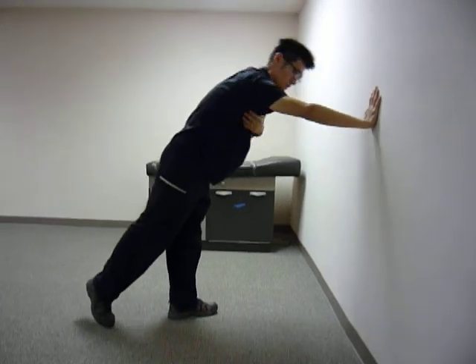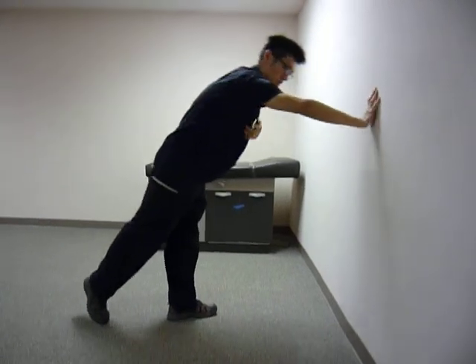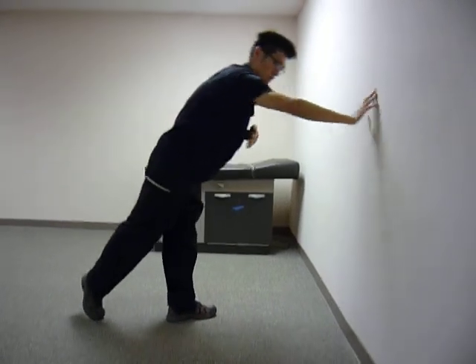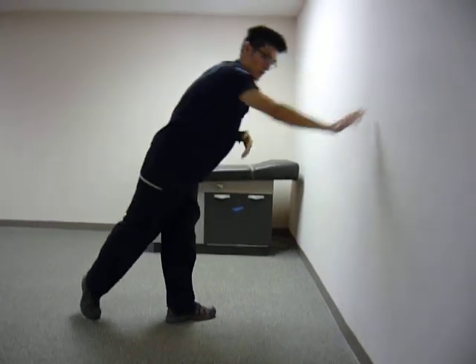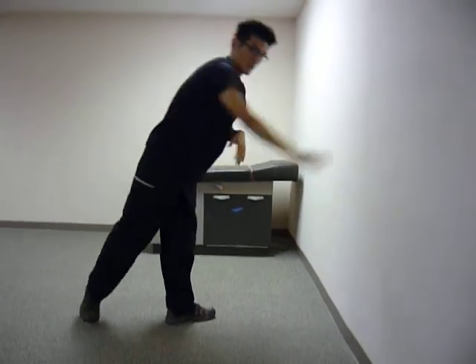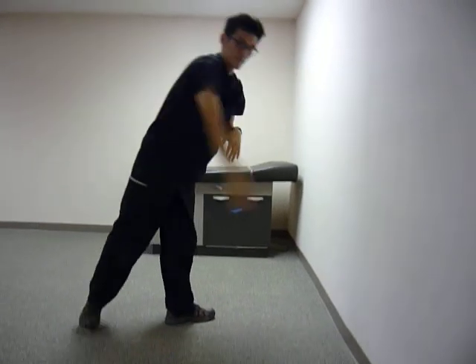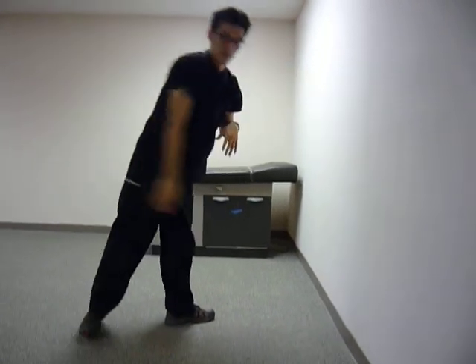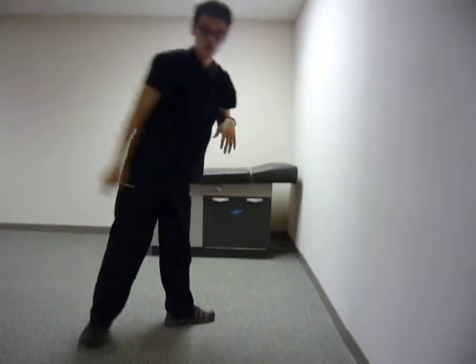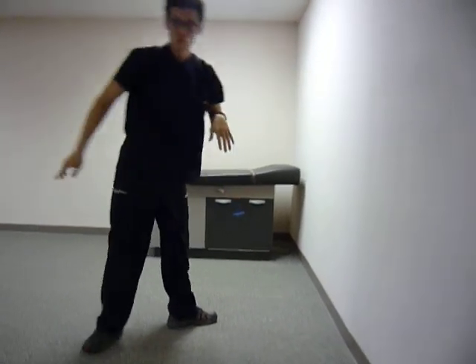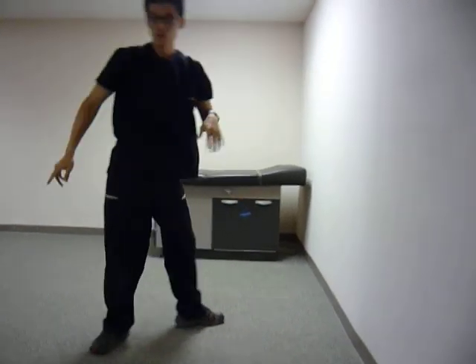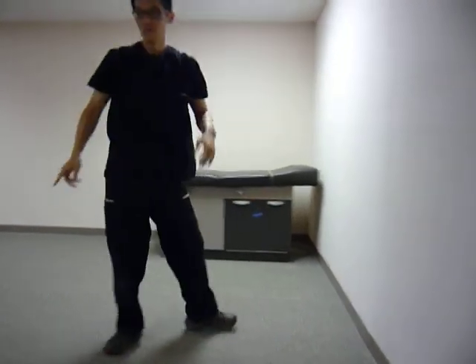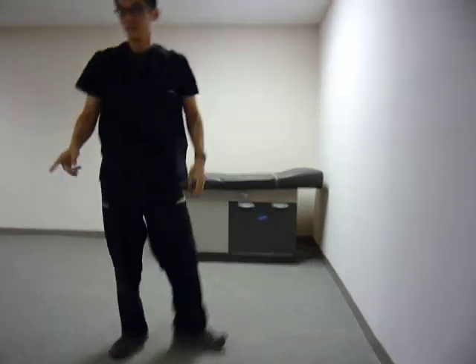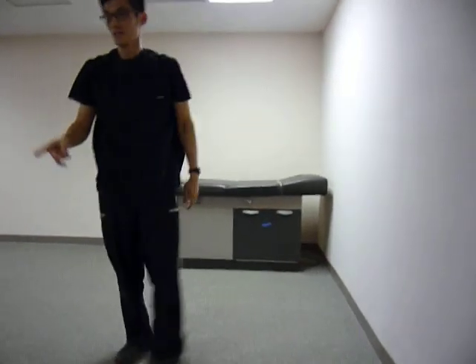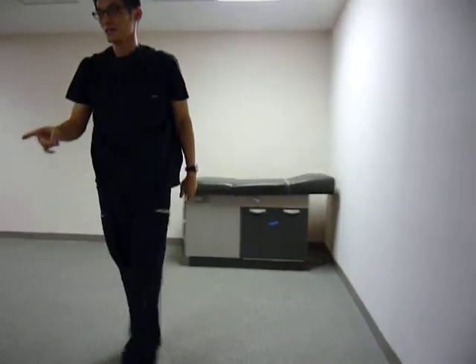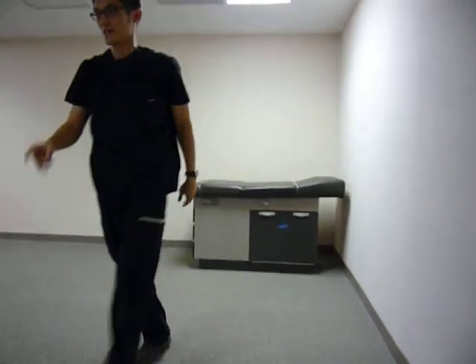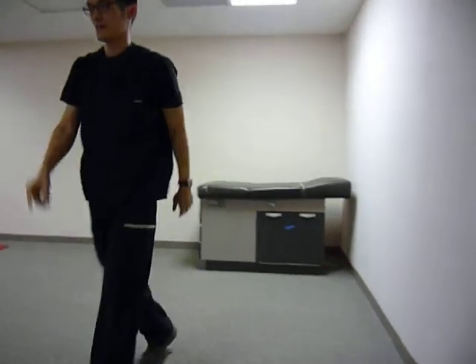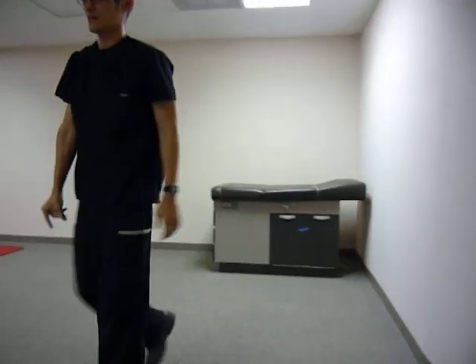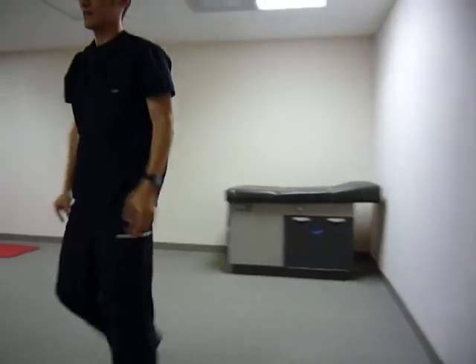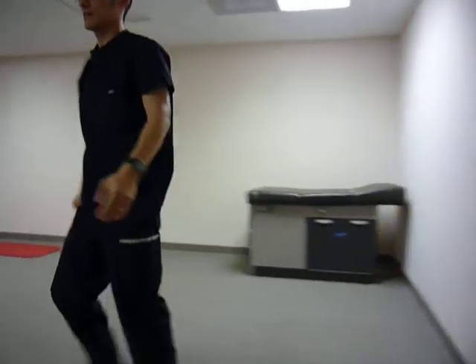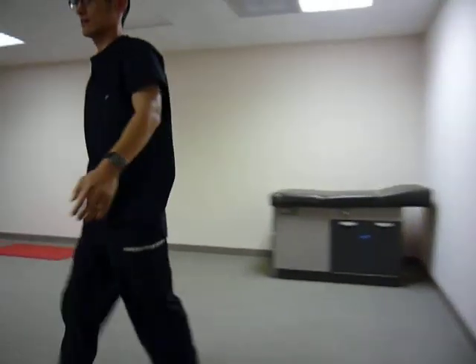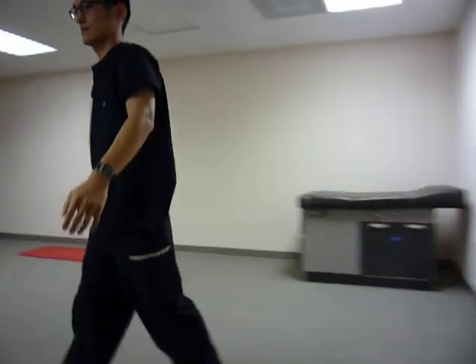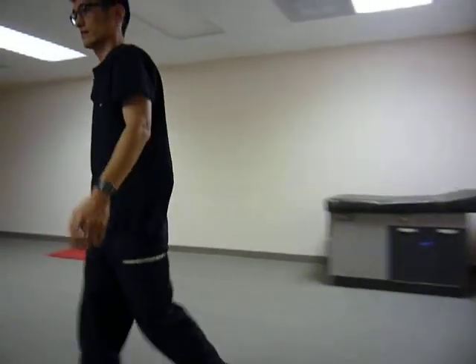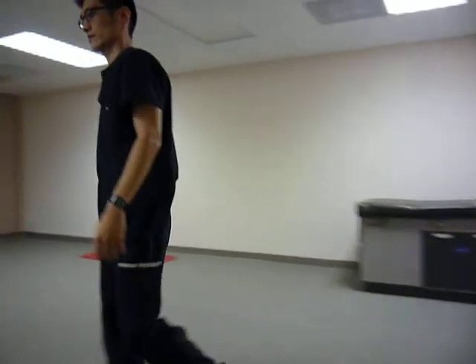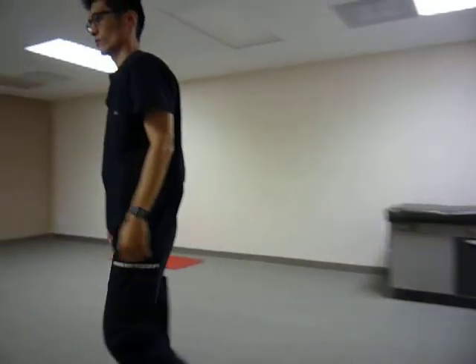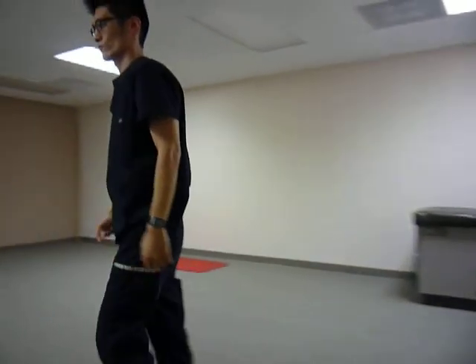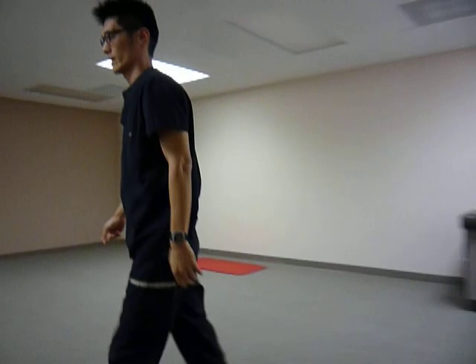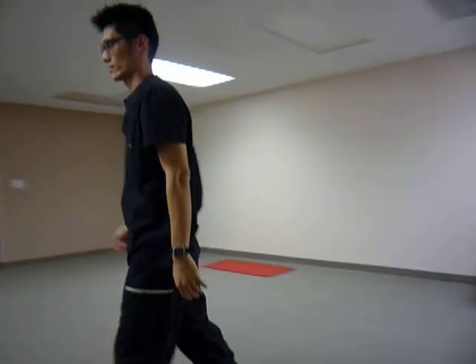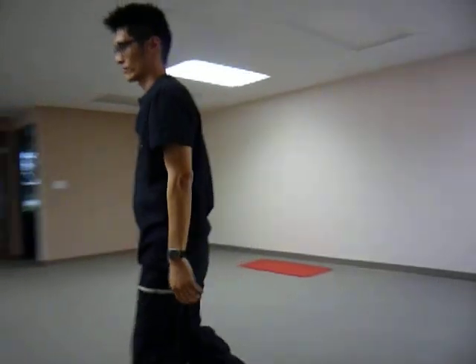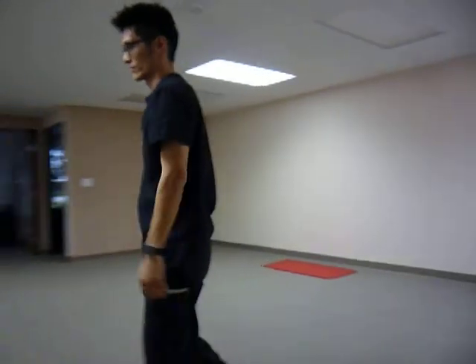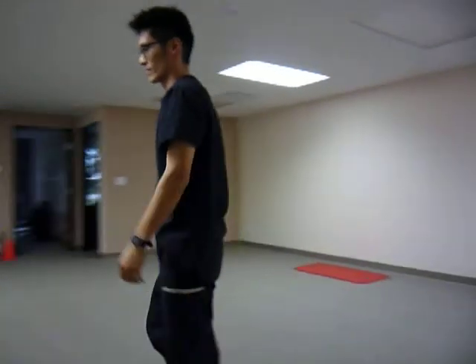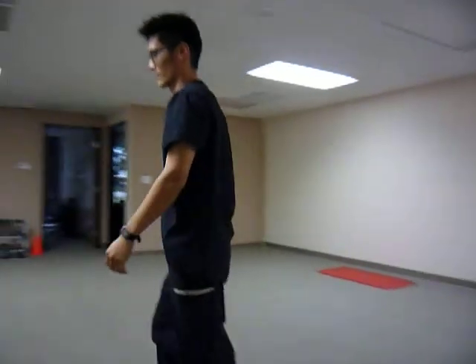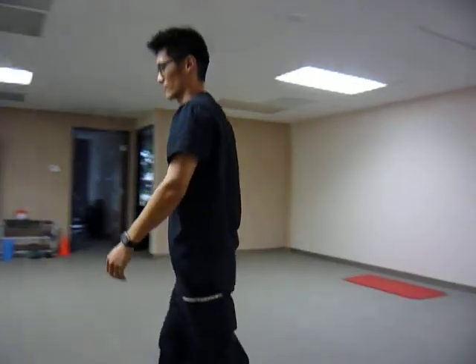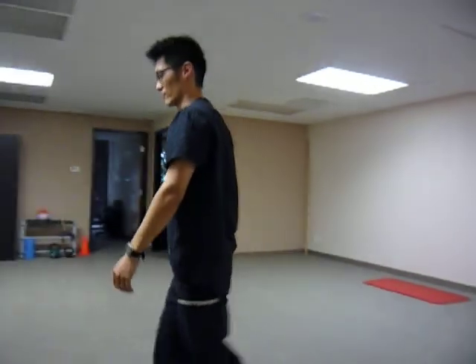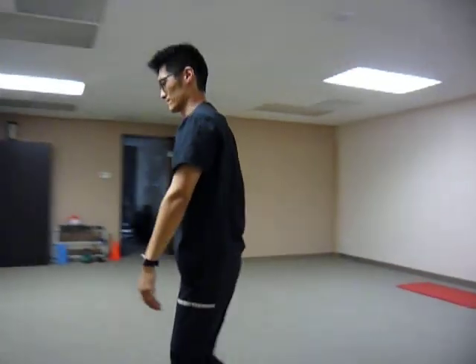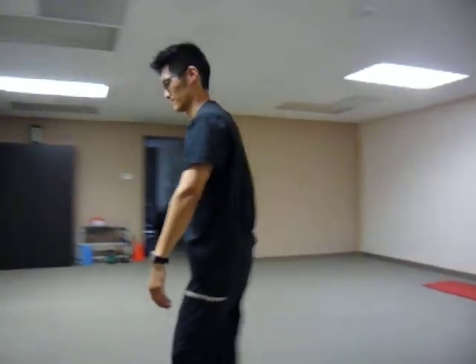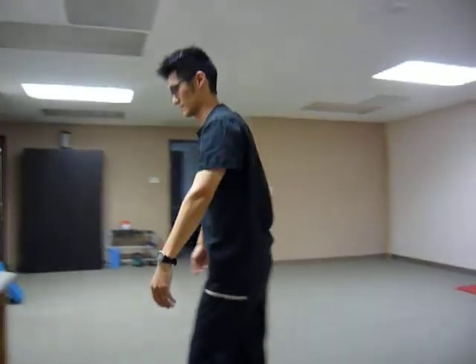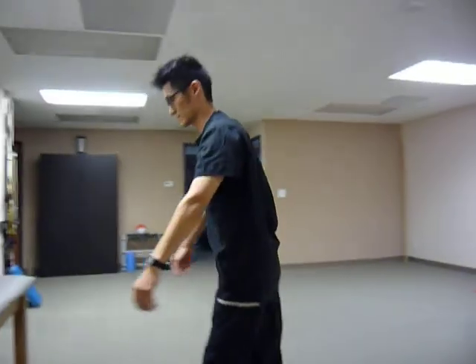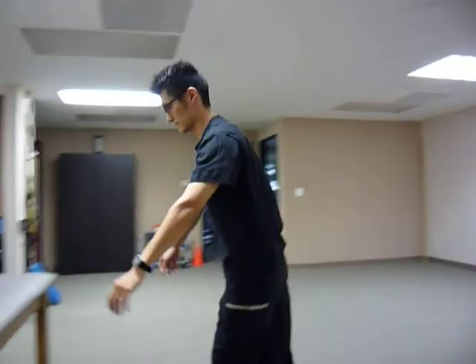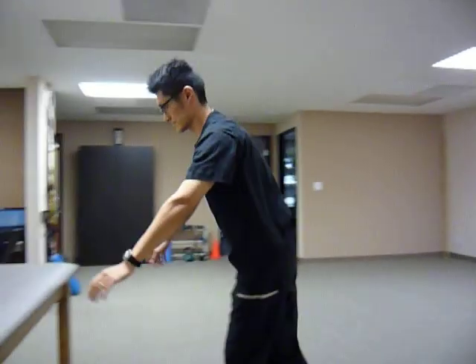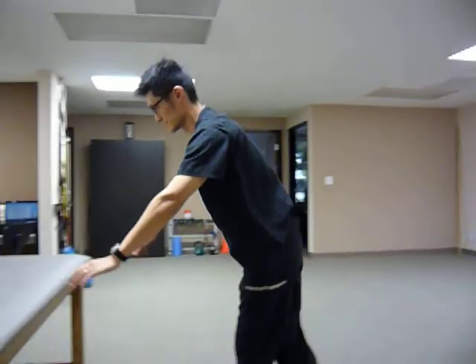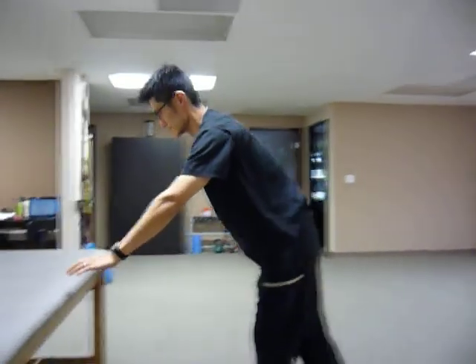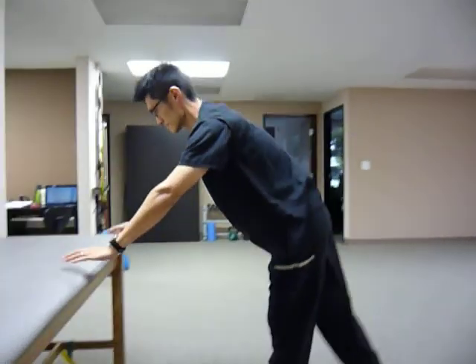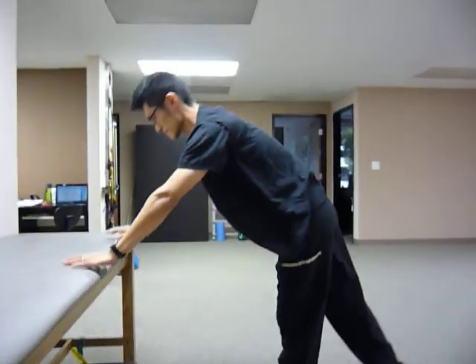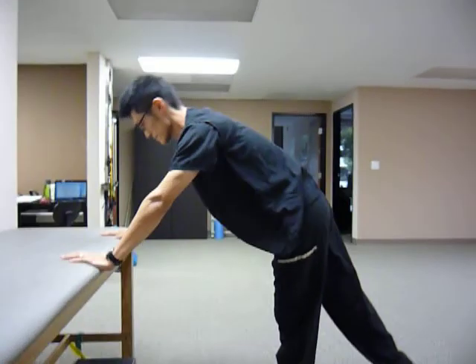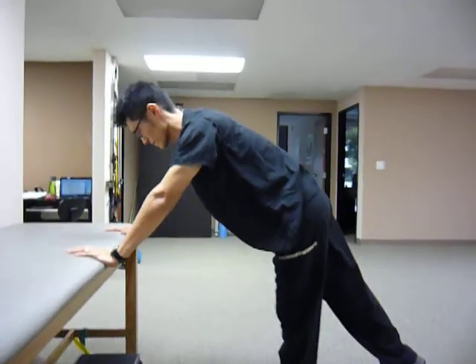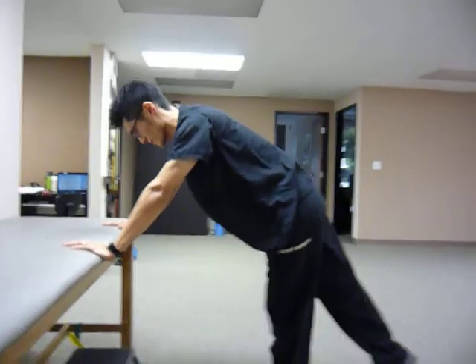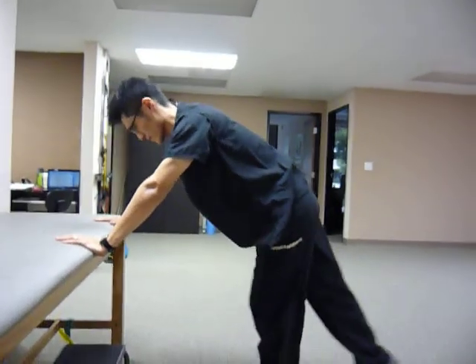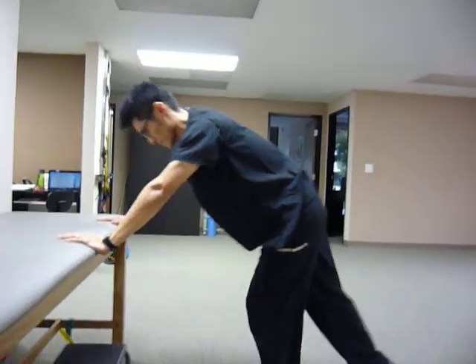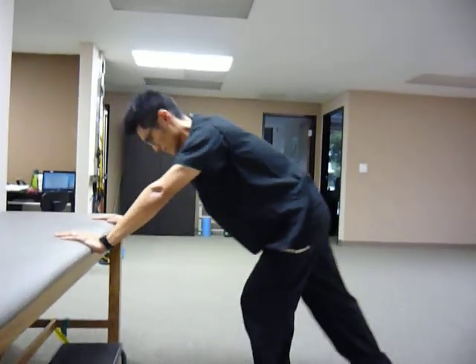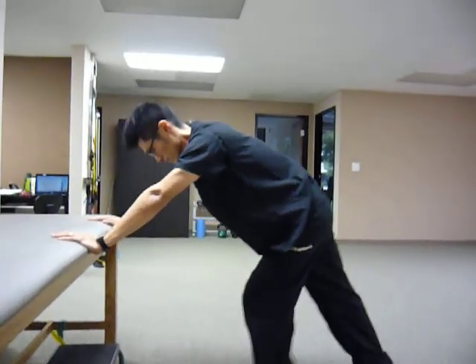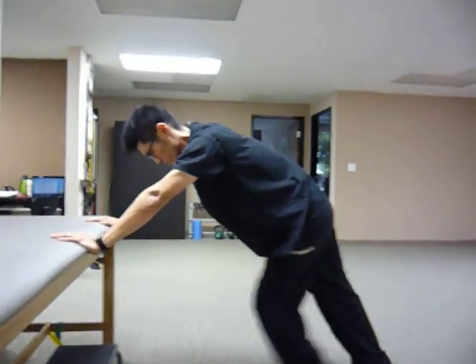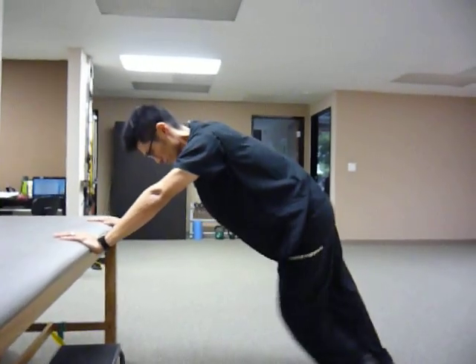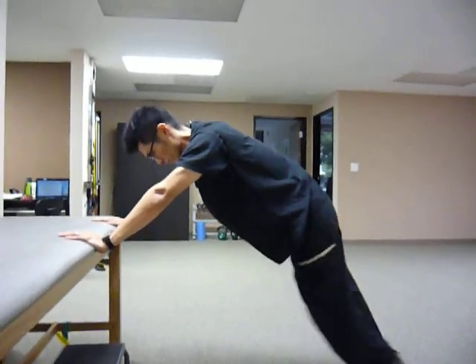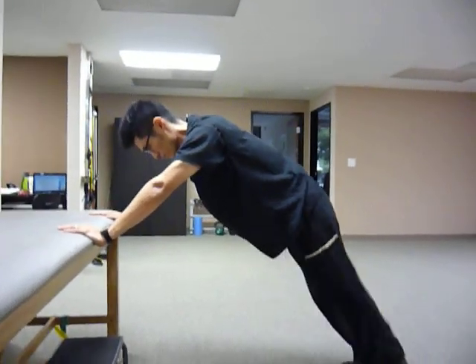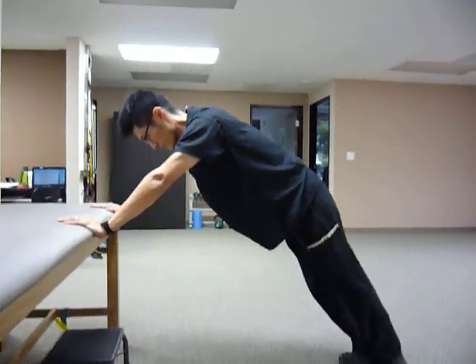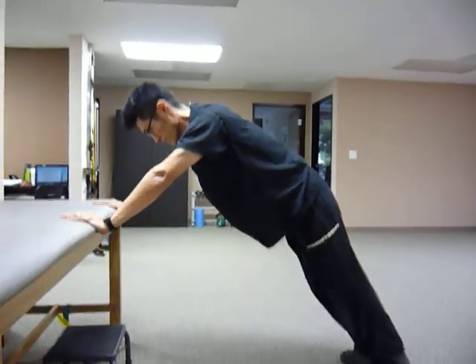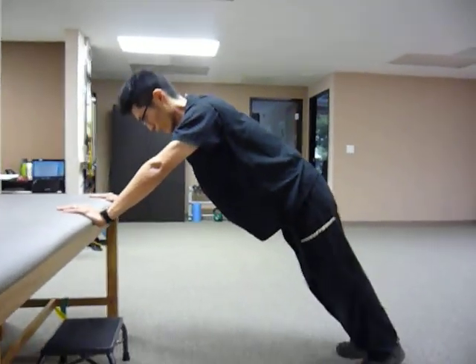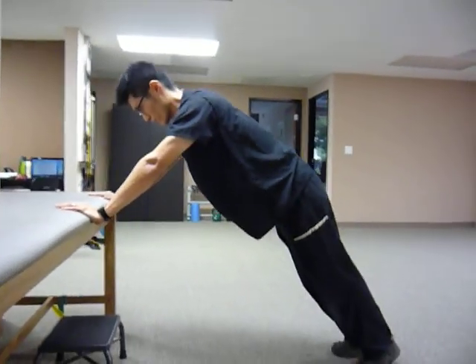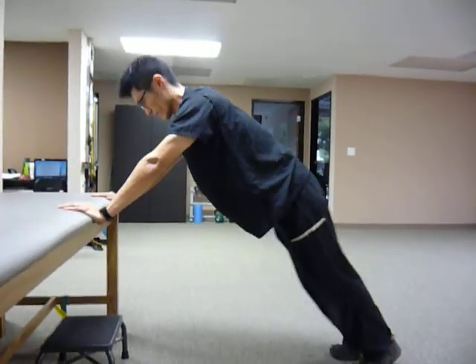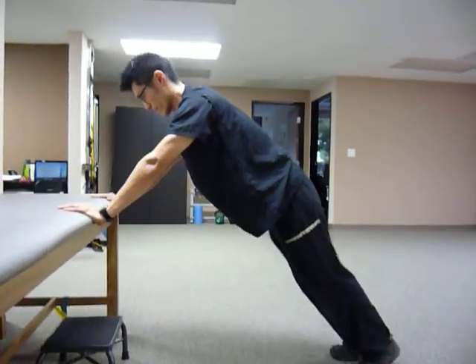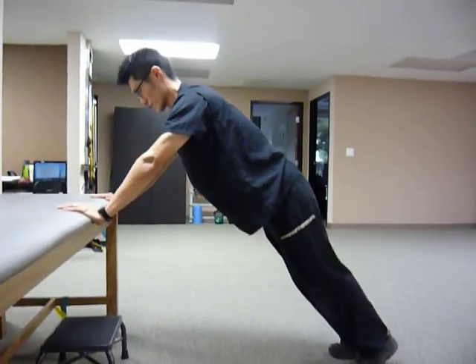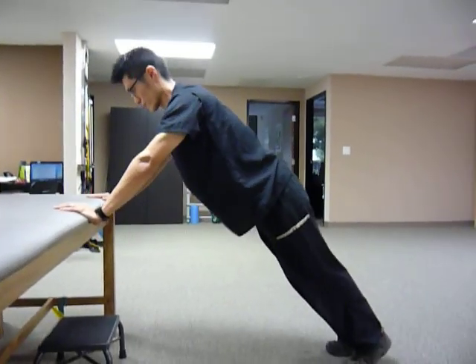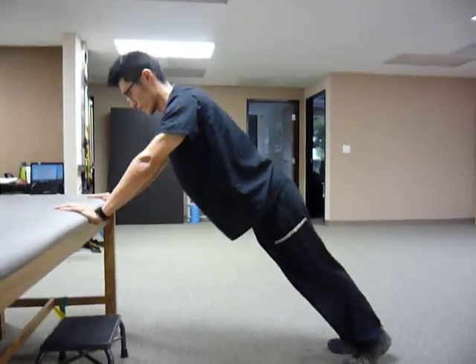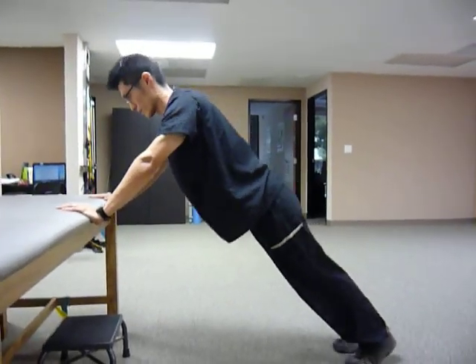If that's too easy, let's go down to the table. There's going to be more body weight.